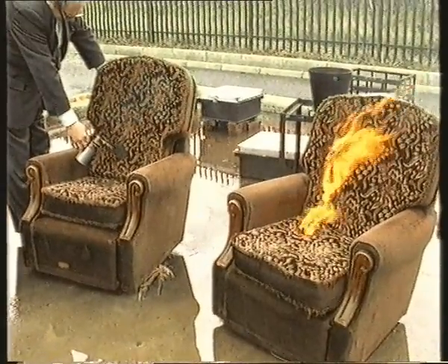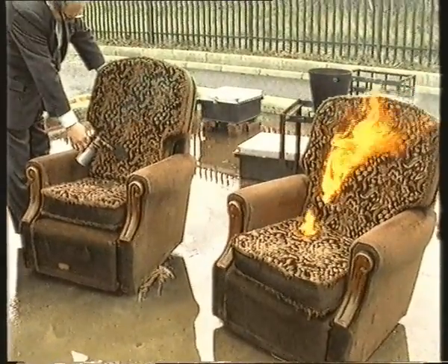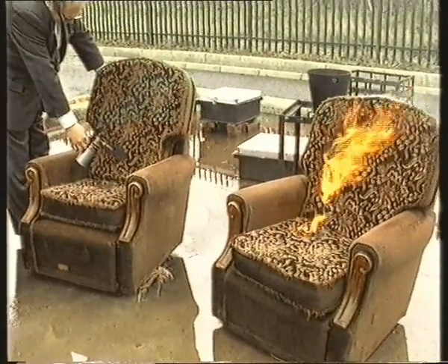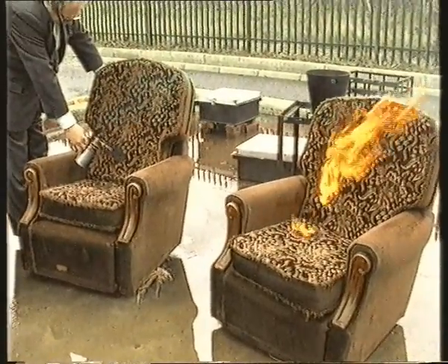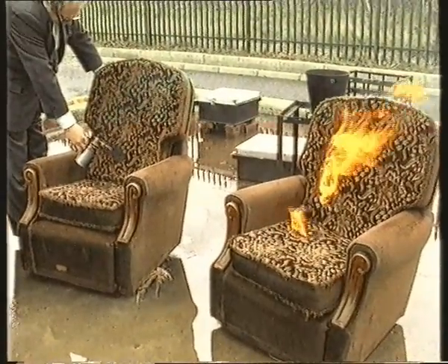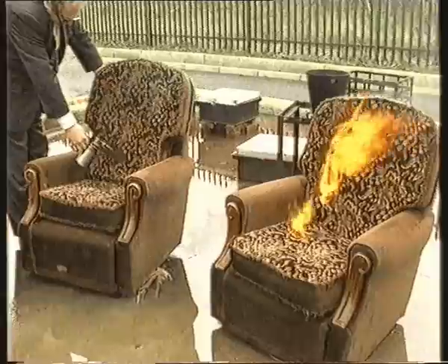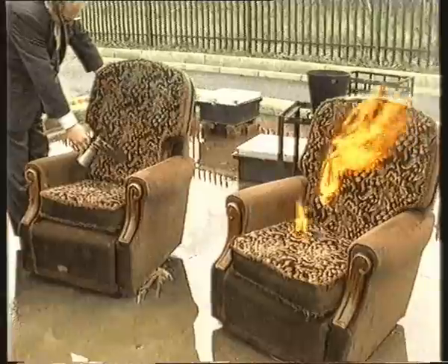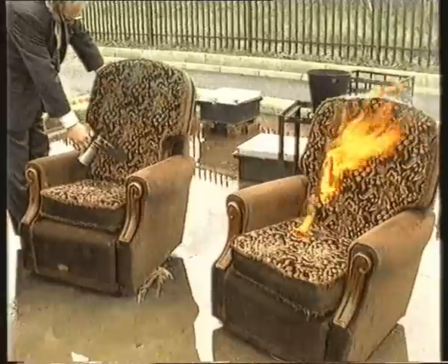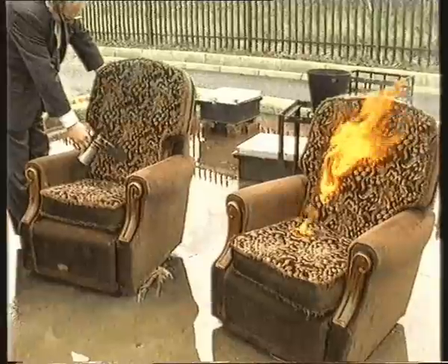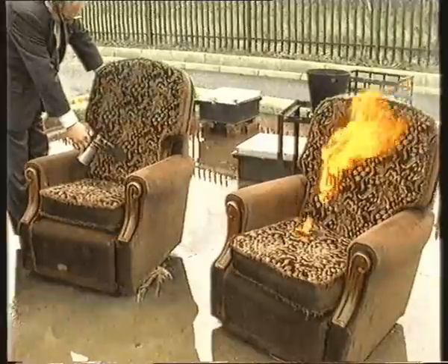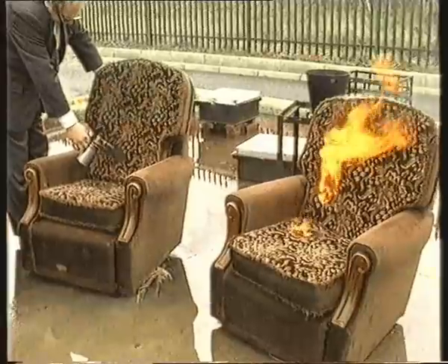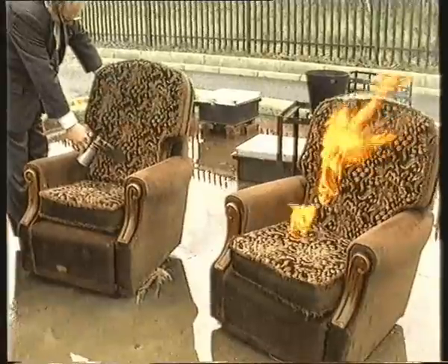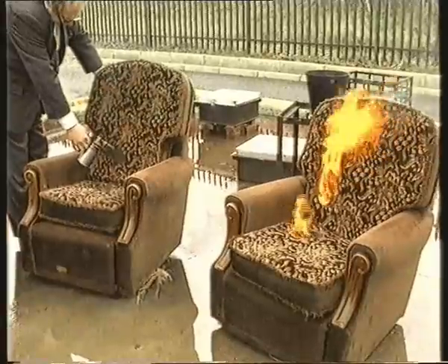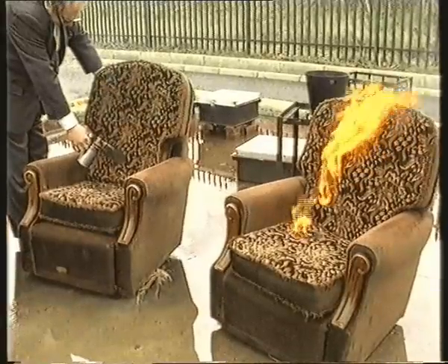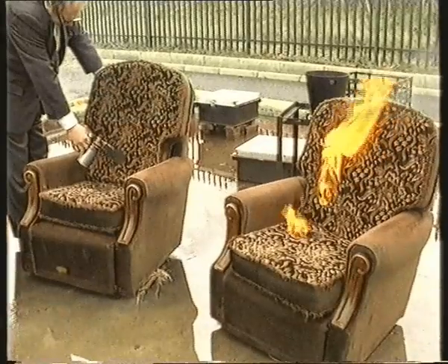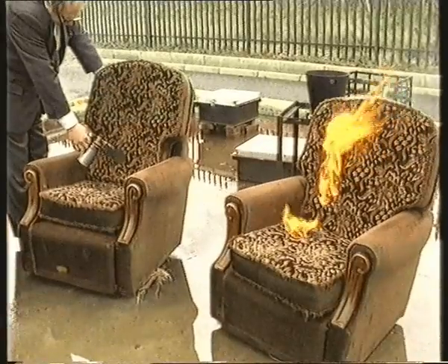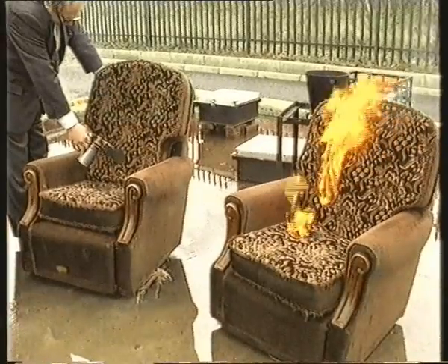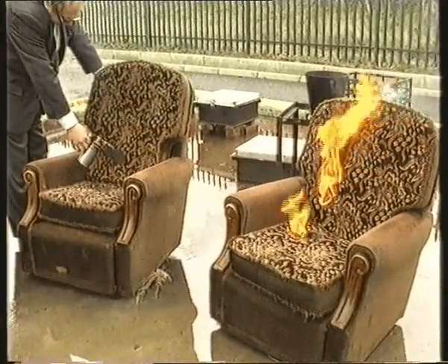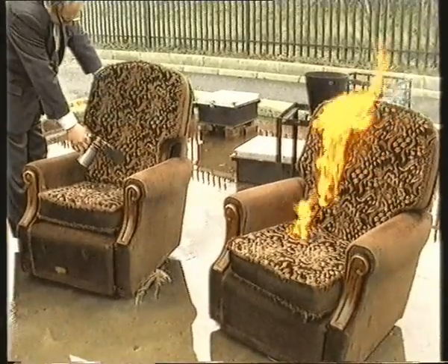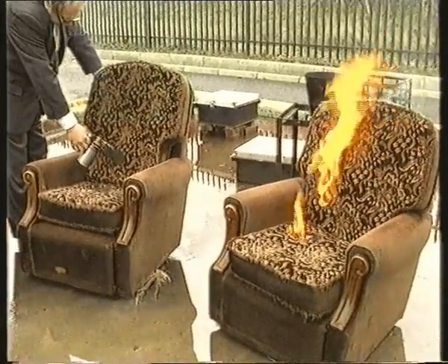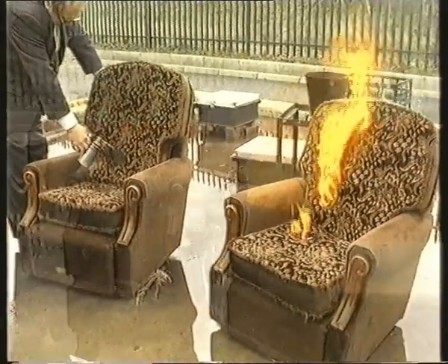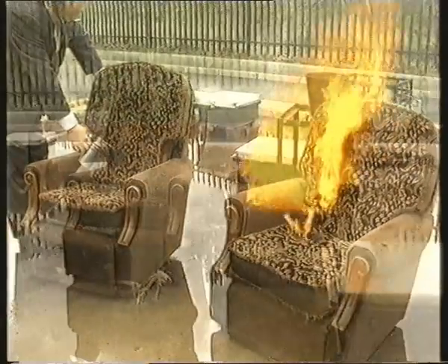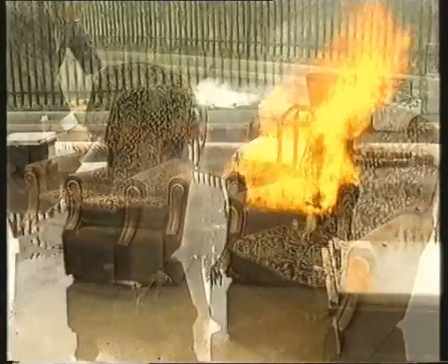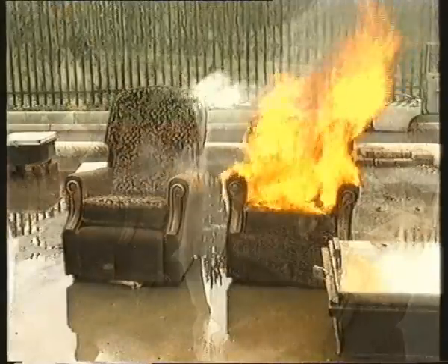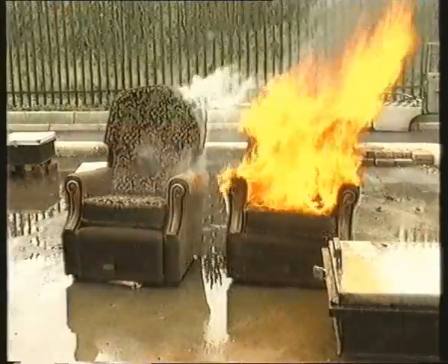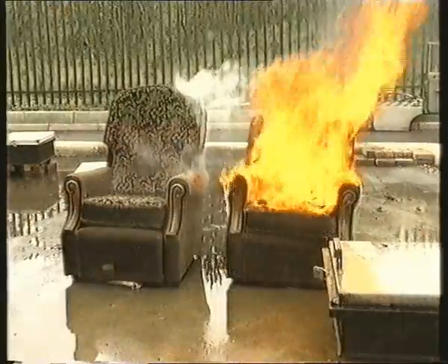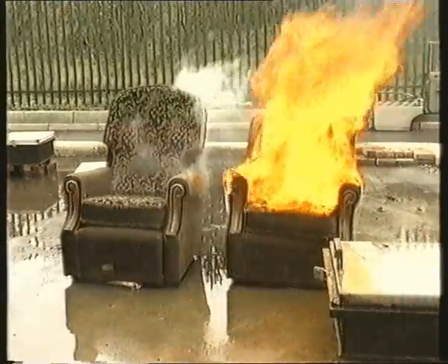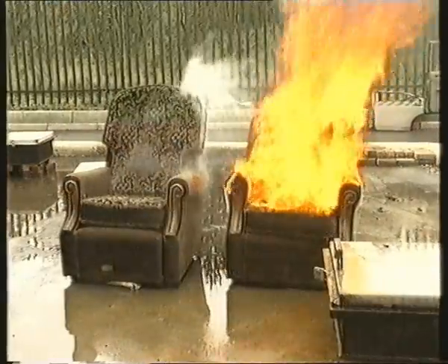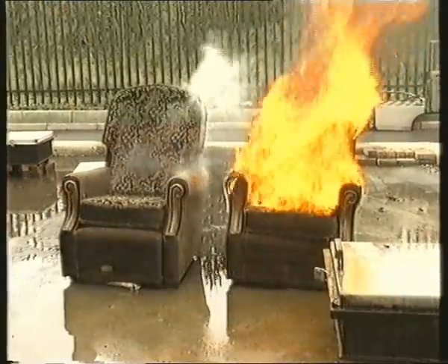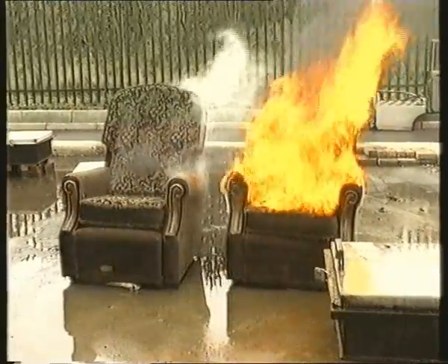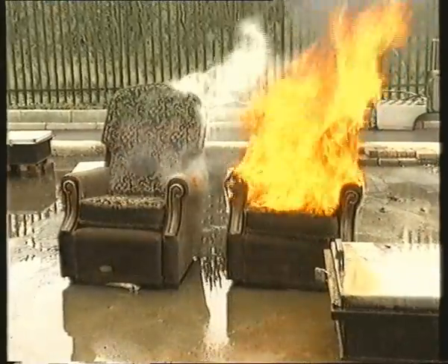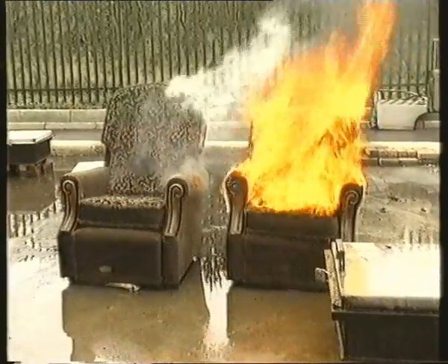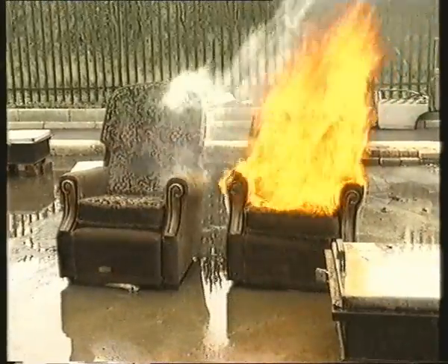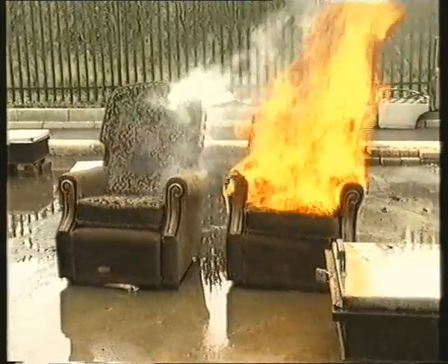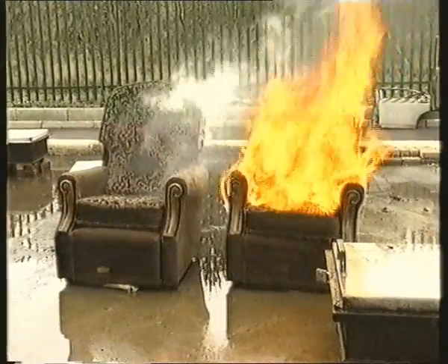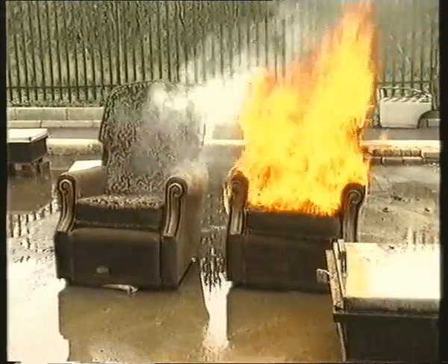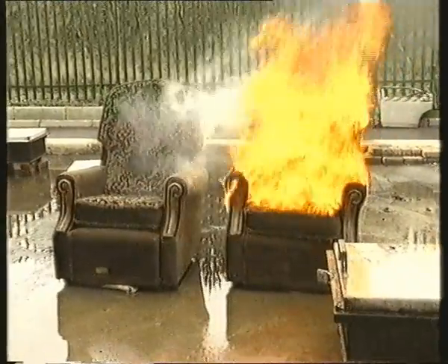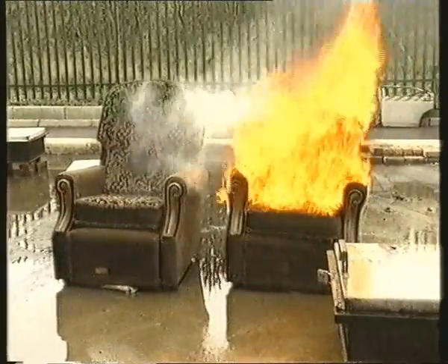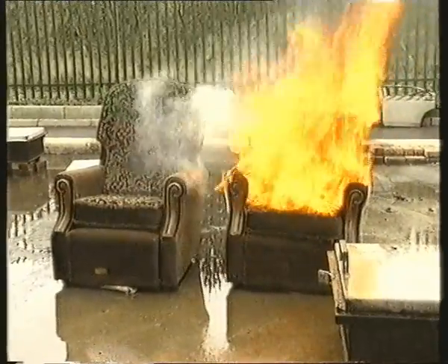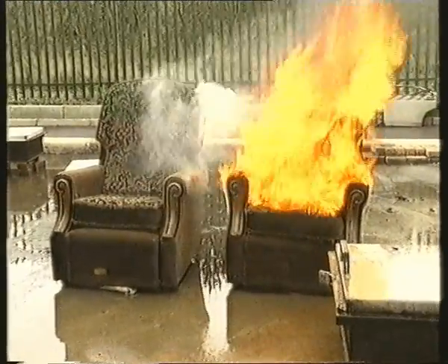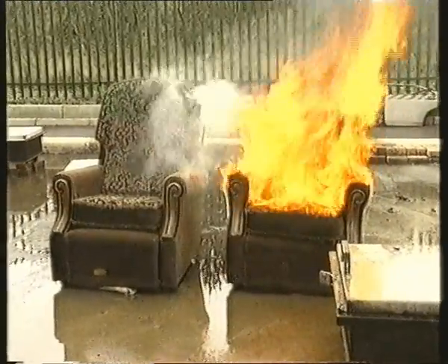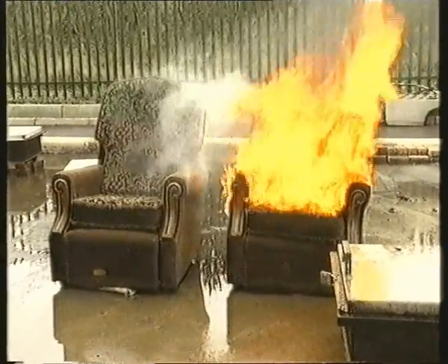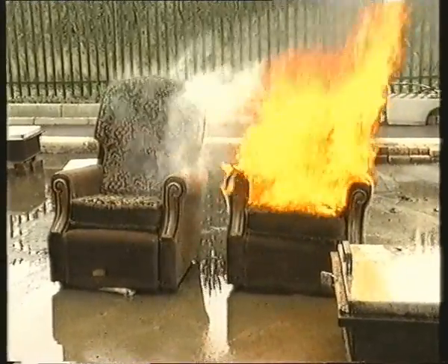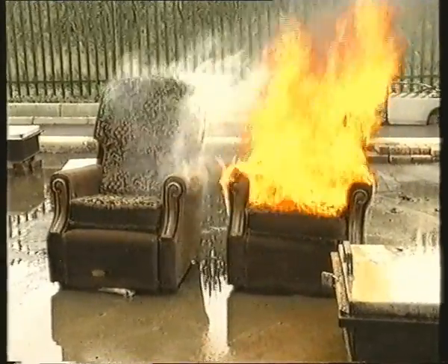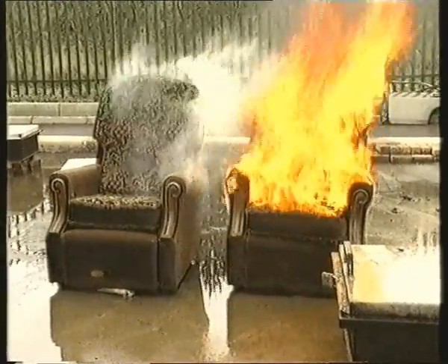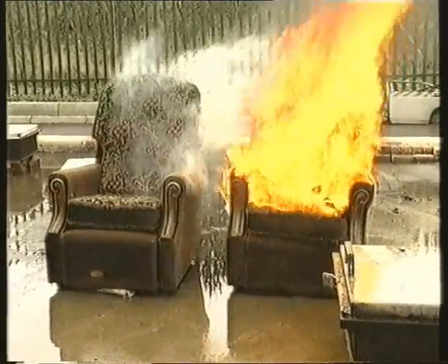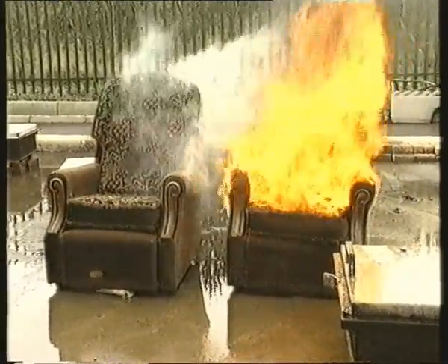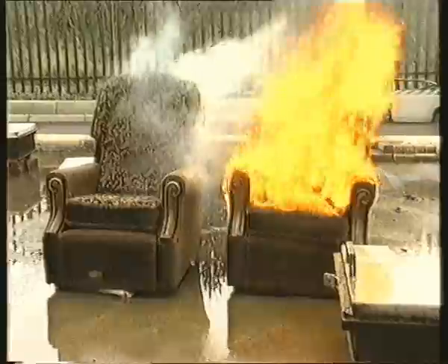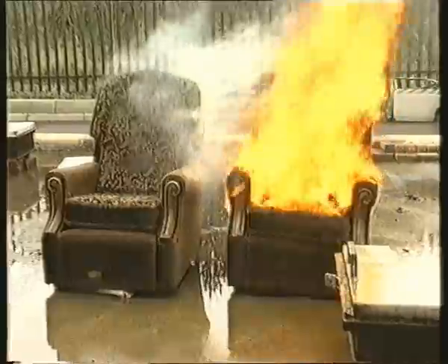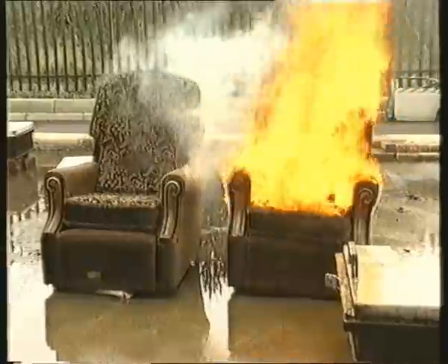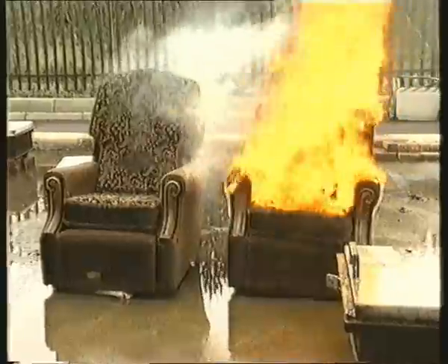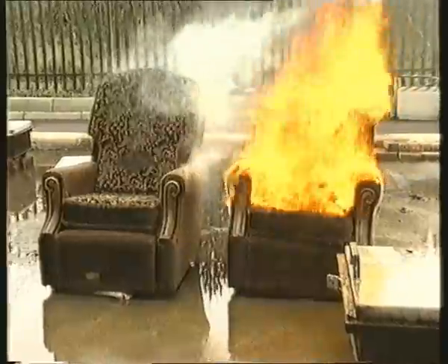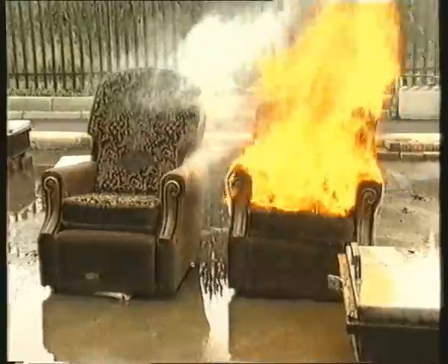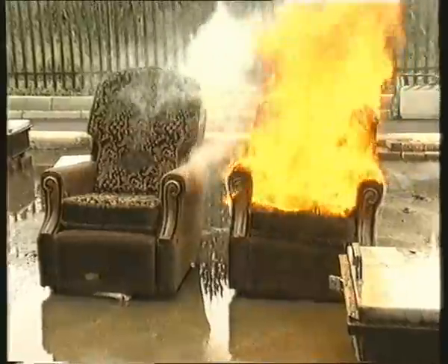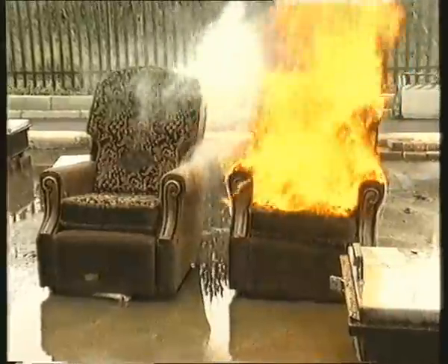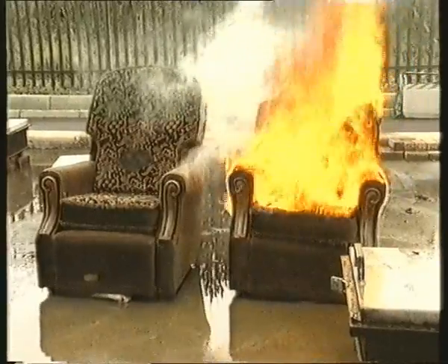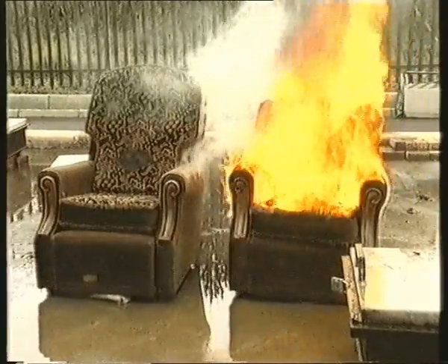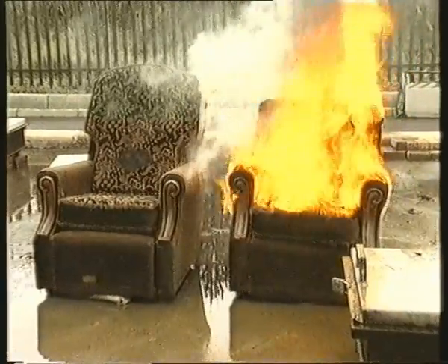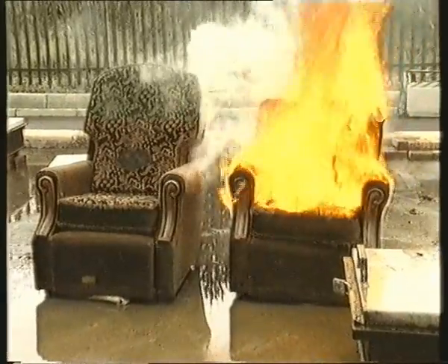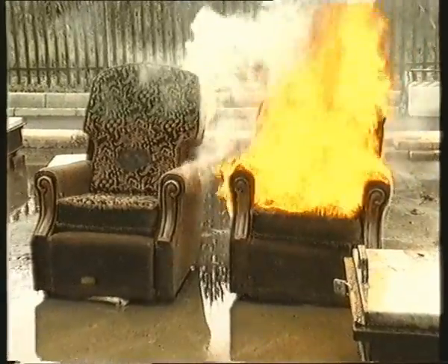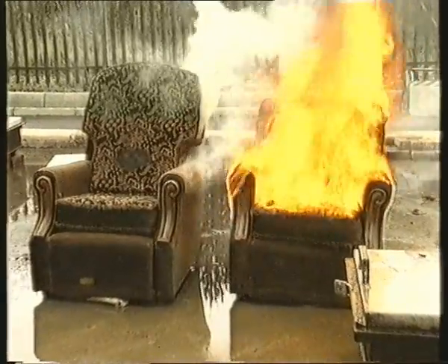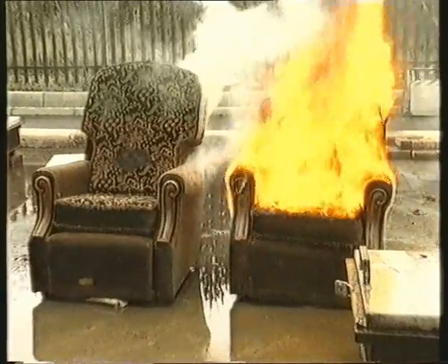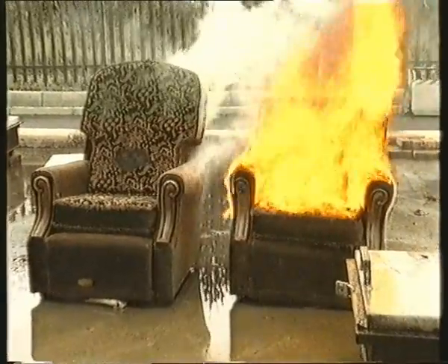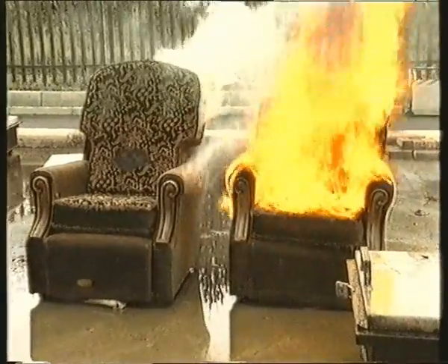The untreated chair is now burning fiercely and is giving off poisonous fumes, whilst the treated chair is only slightly singed.